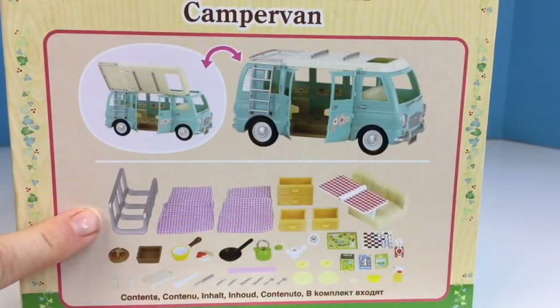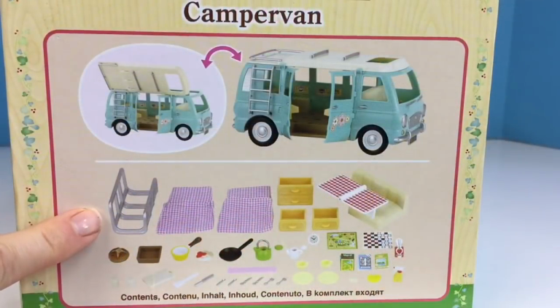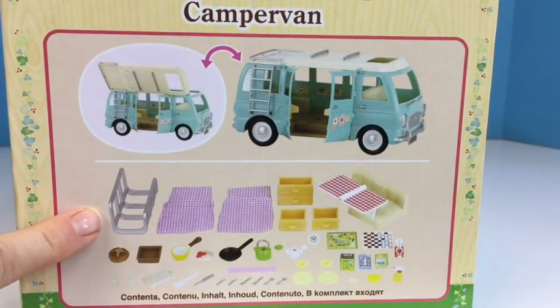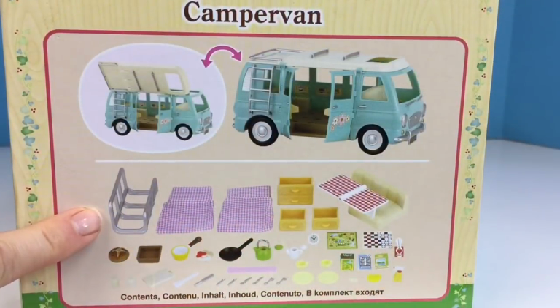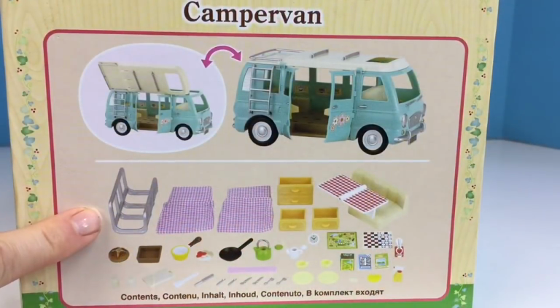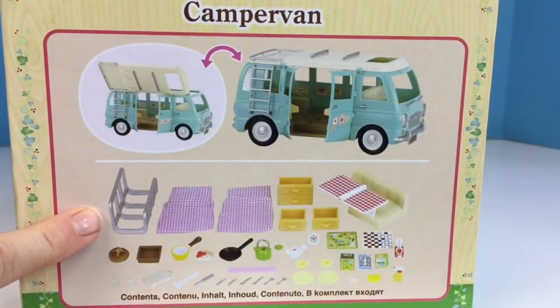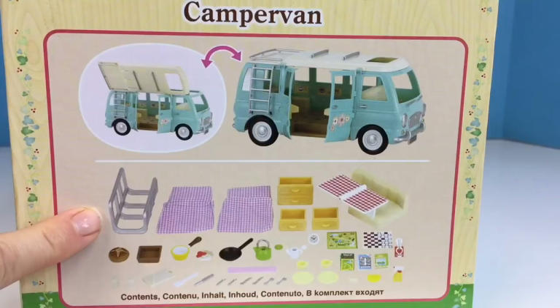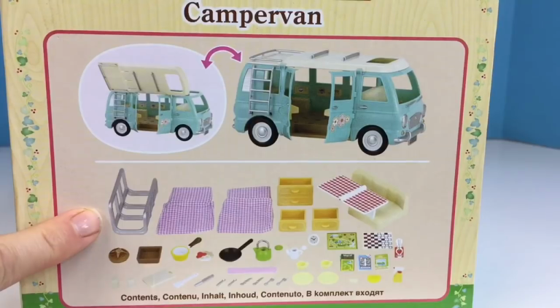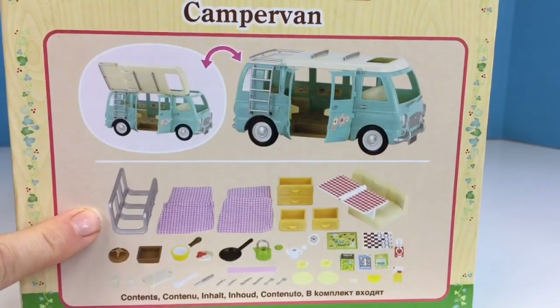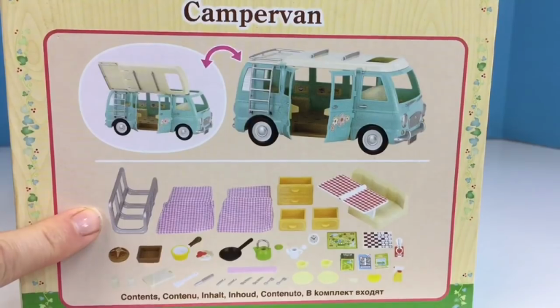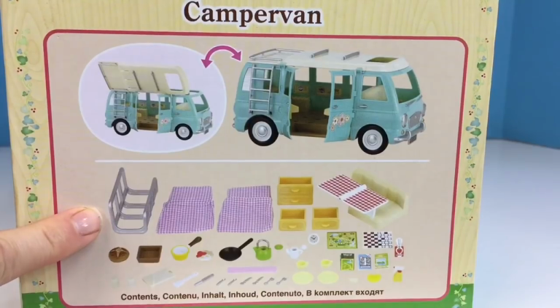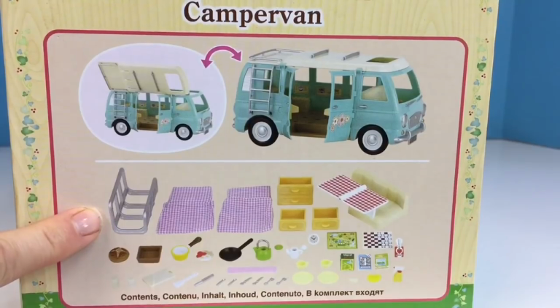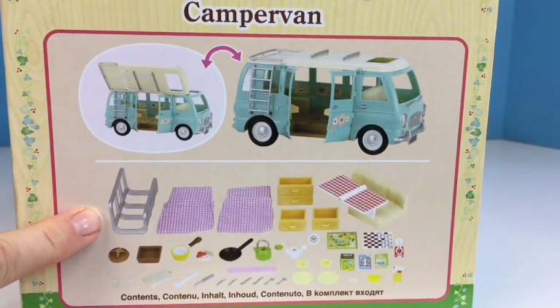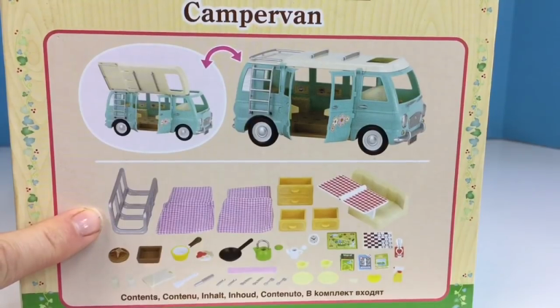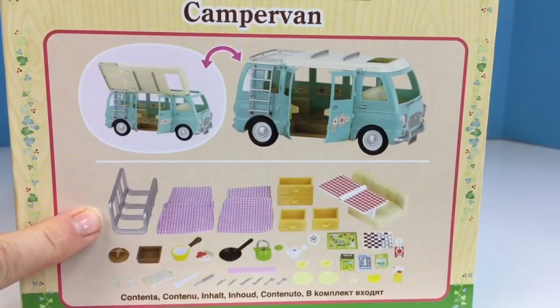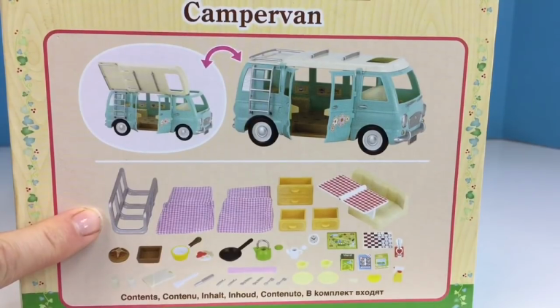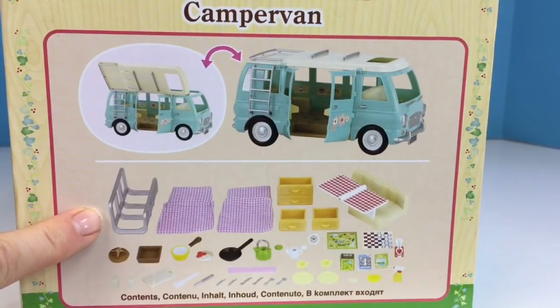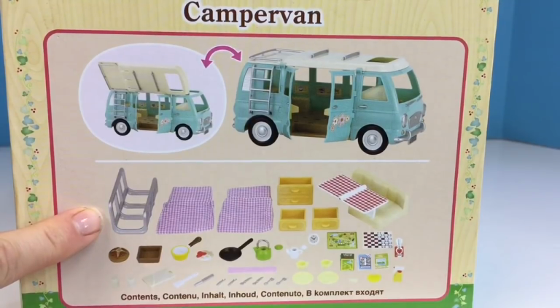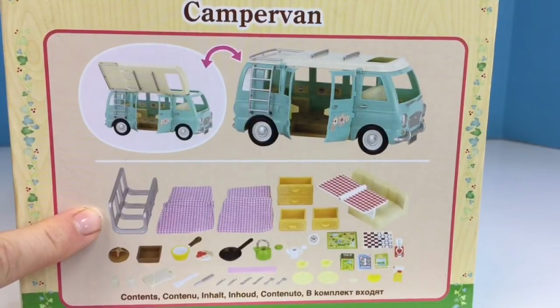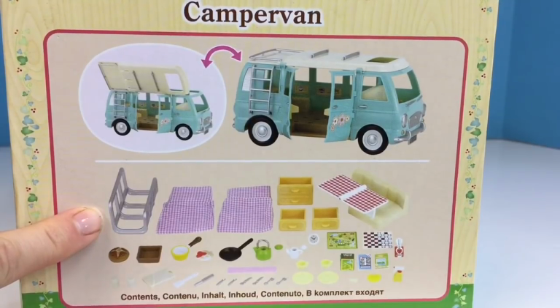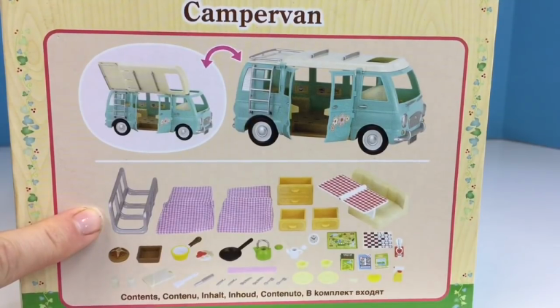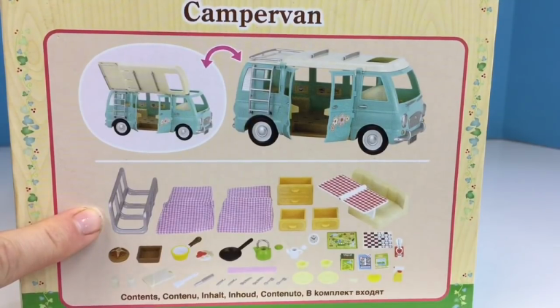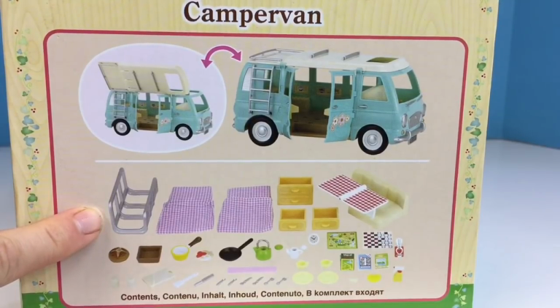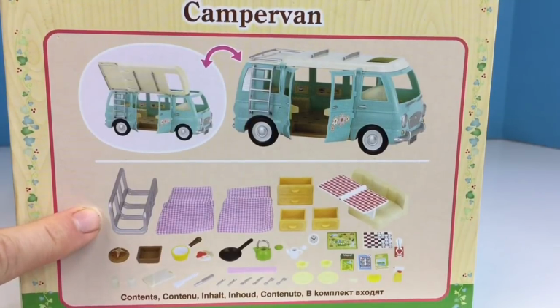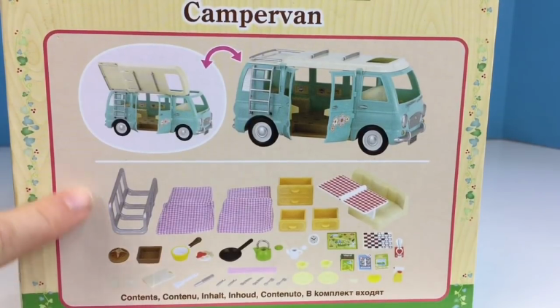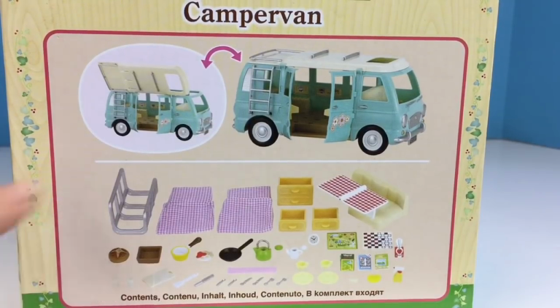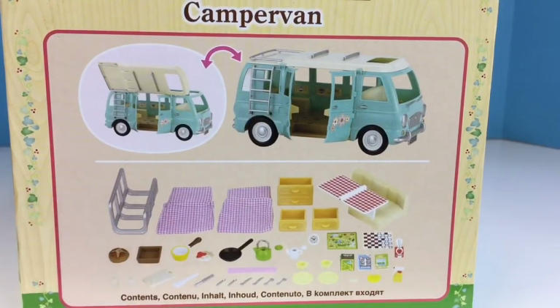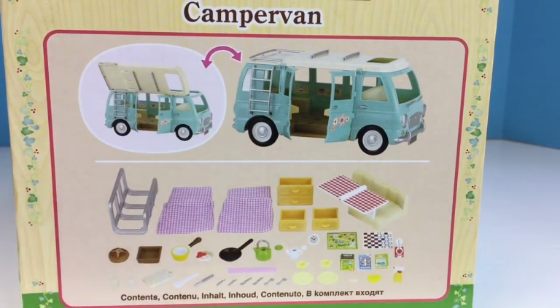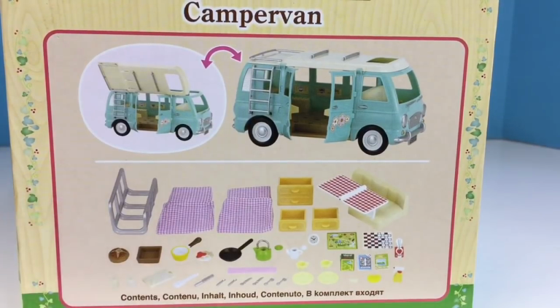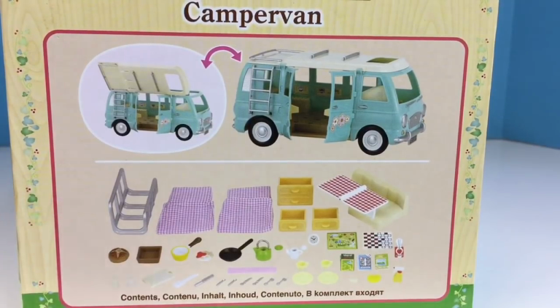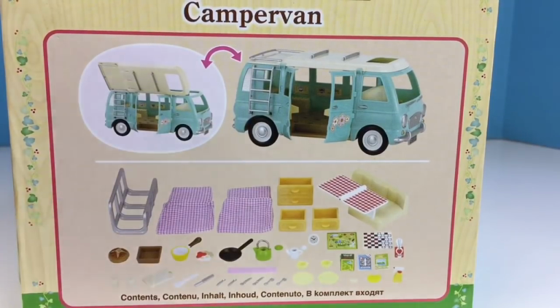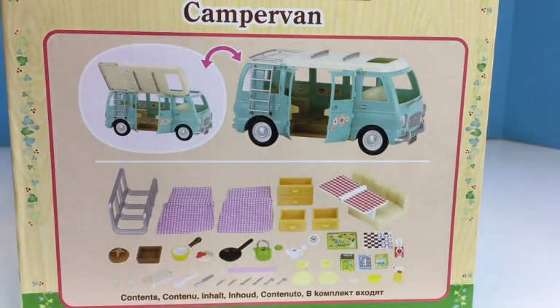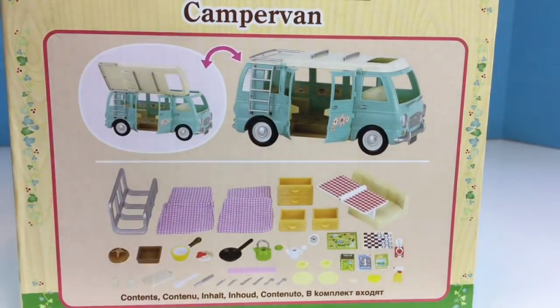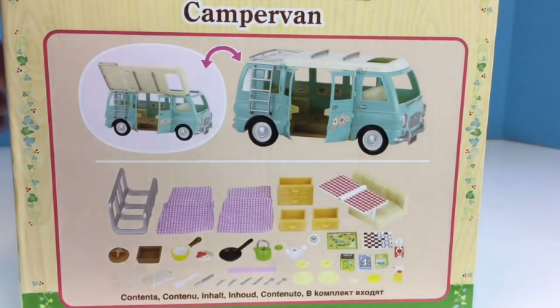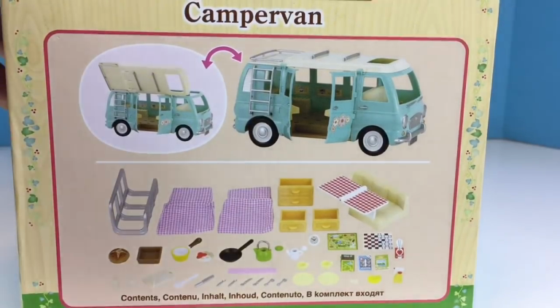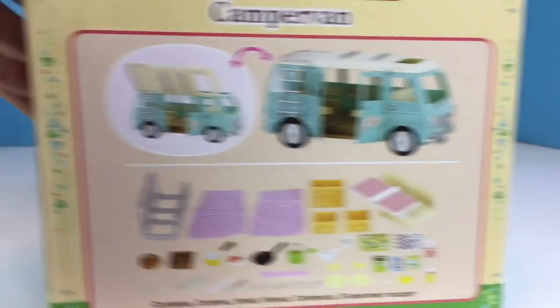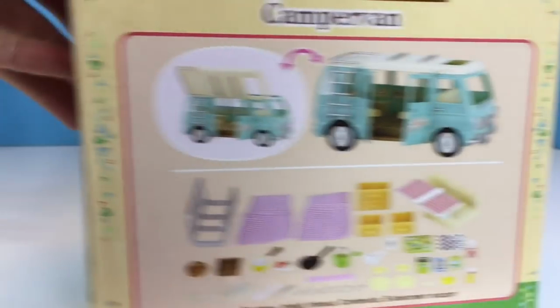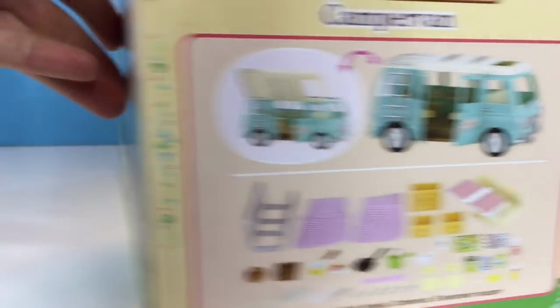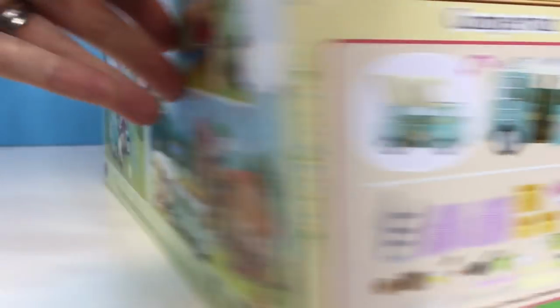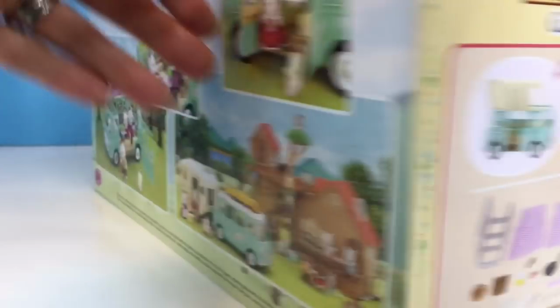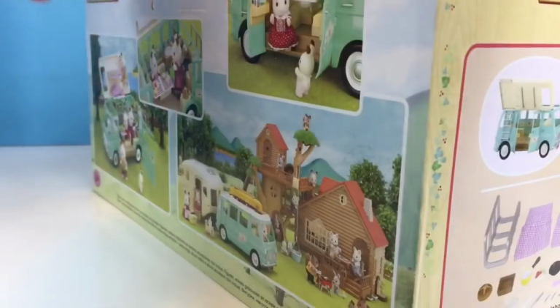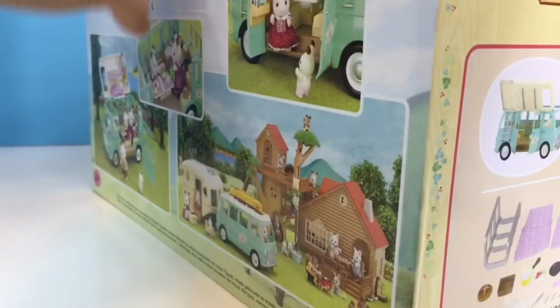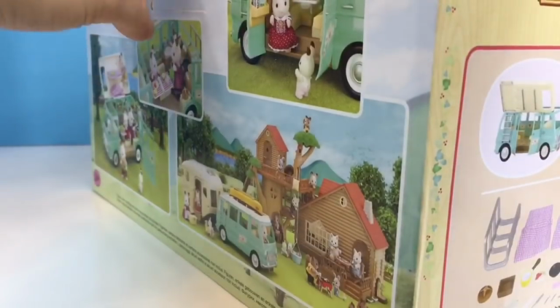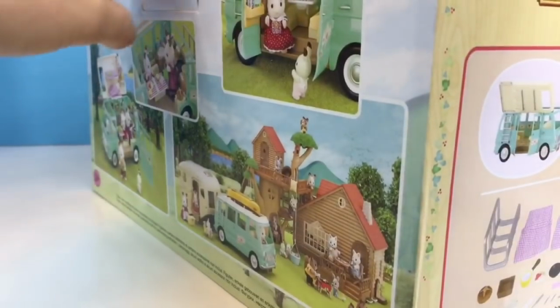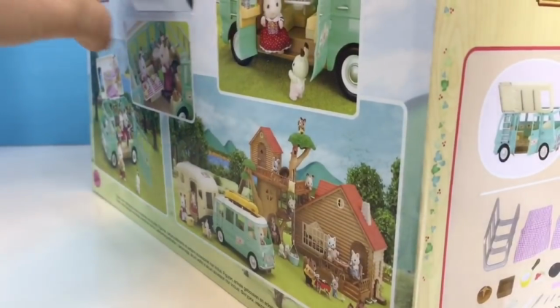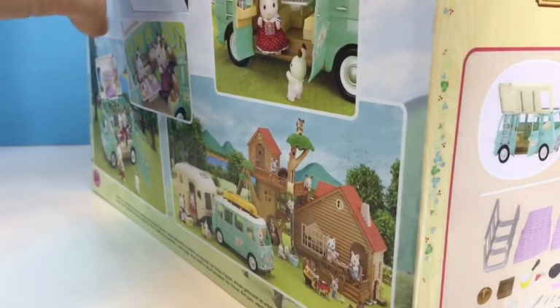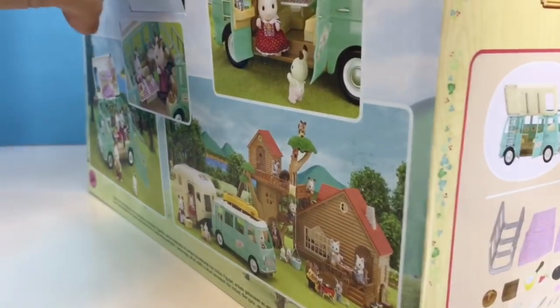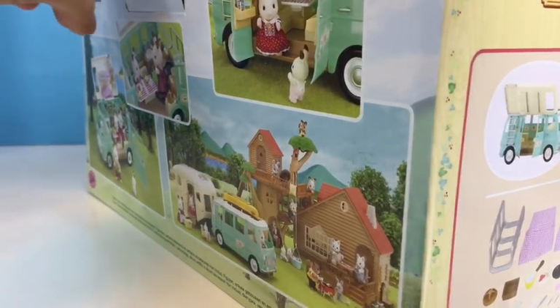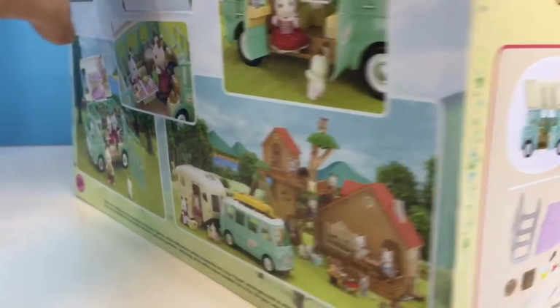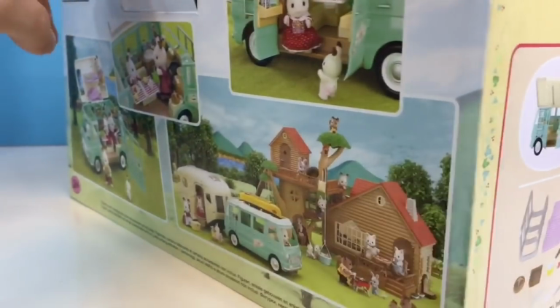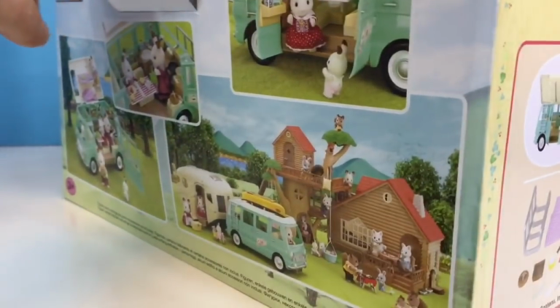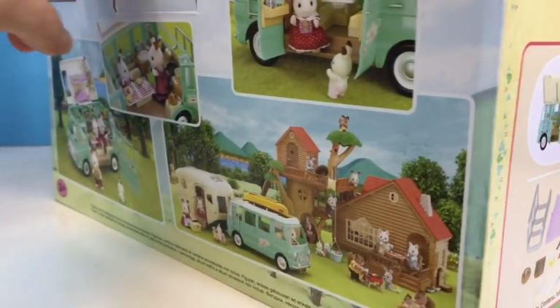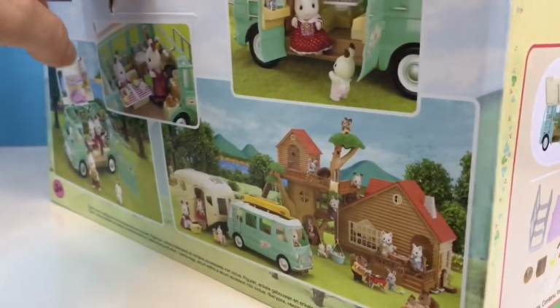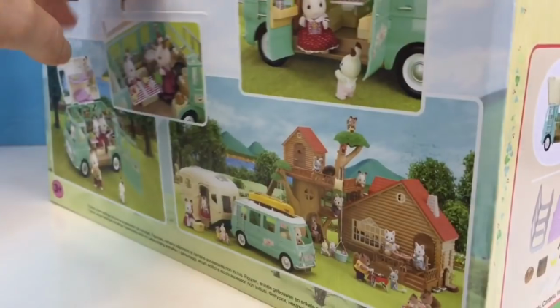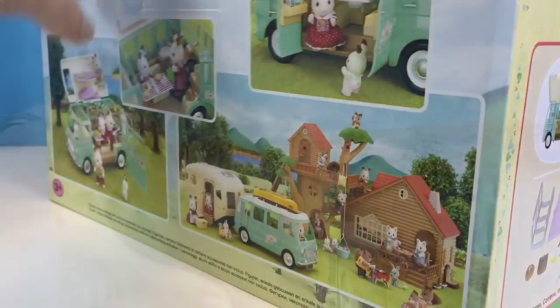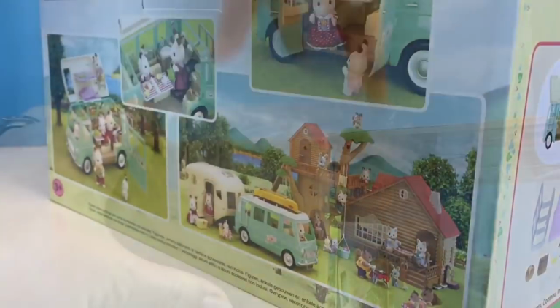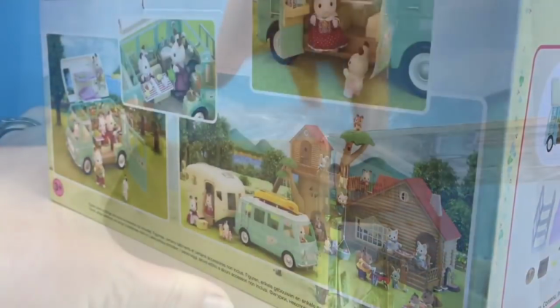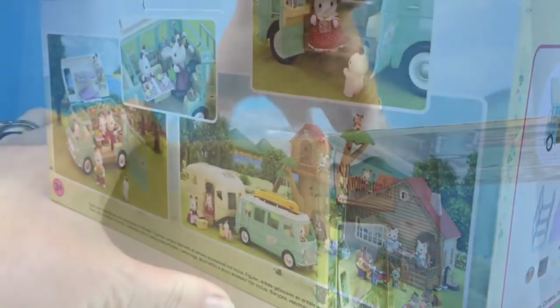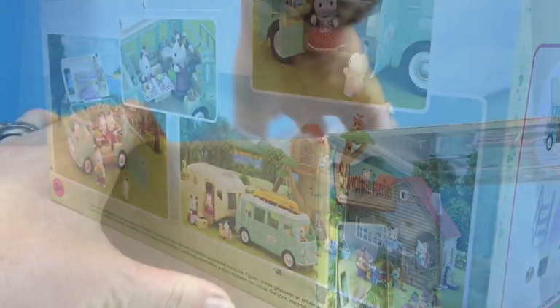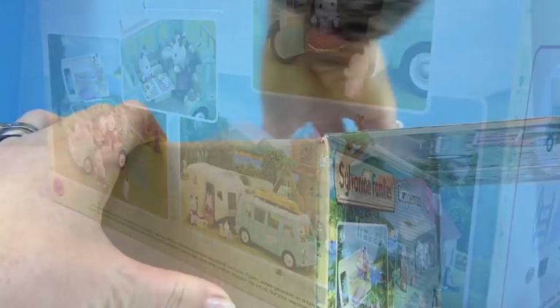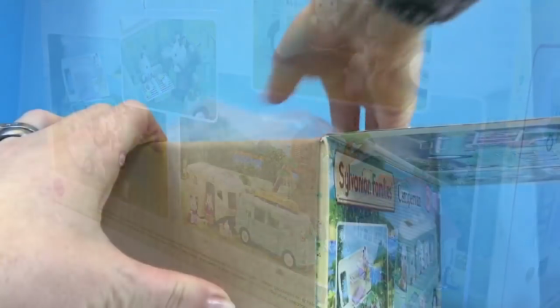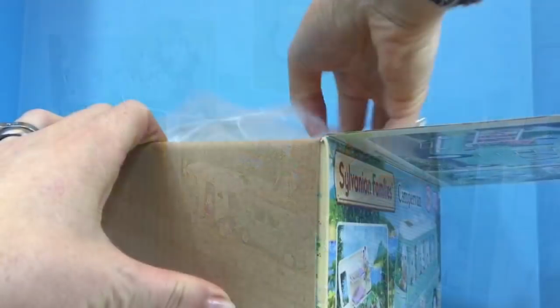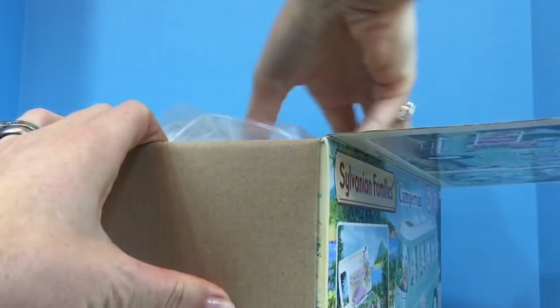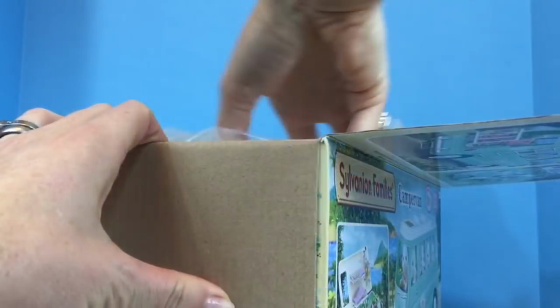Here are all the accessories included. There's a ladder, beds, and lots of pots and pans for cooking.